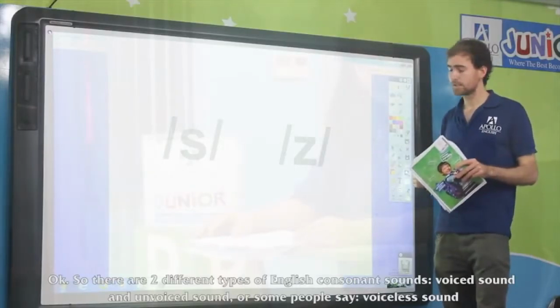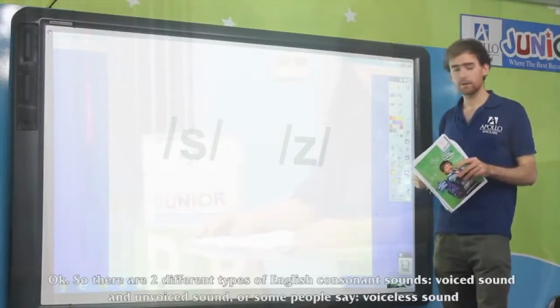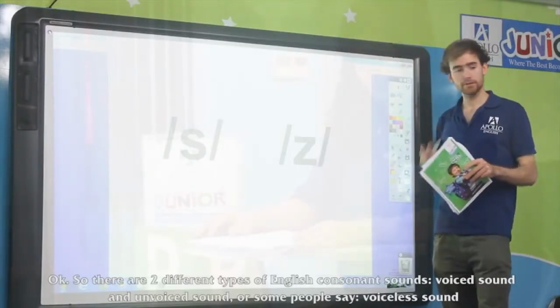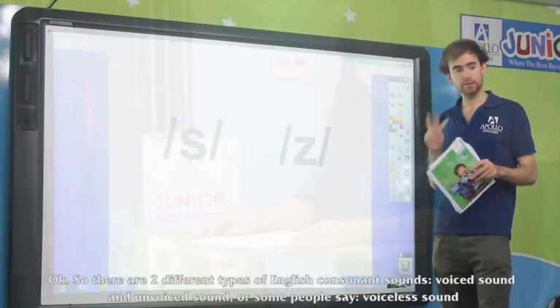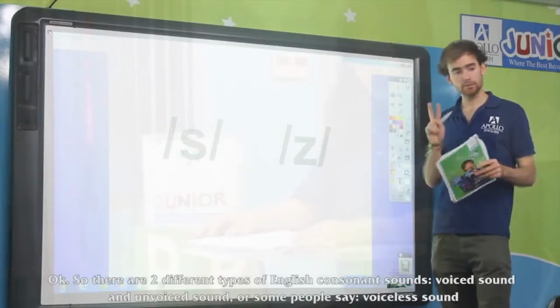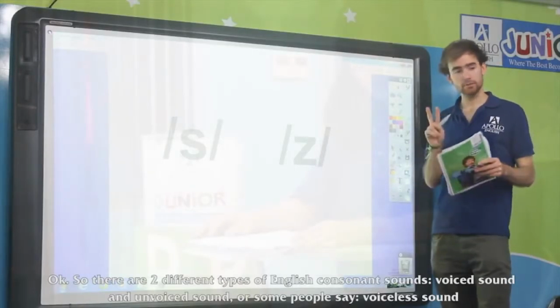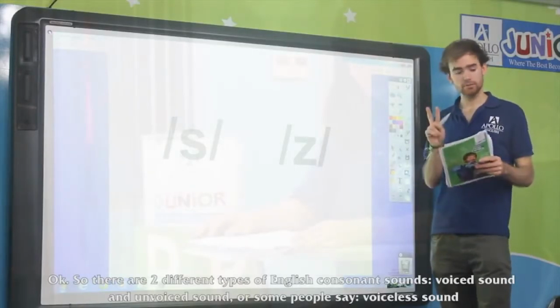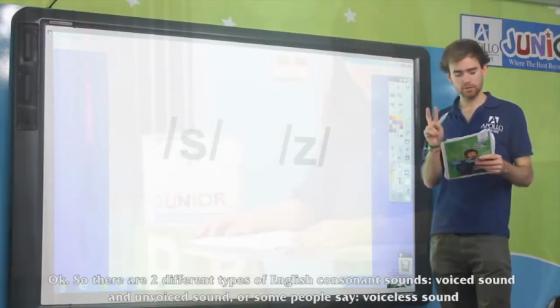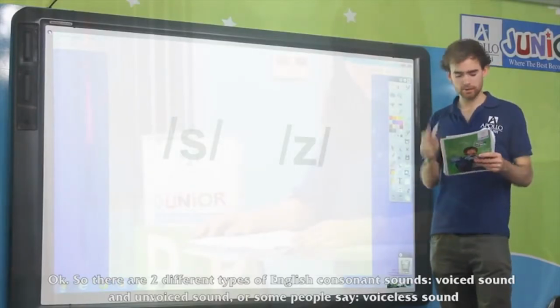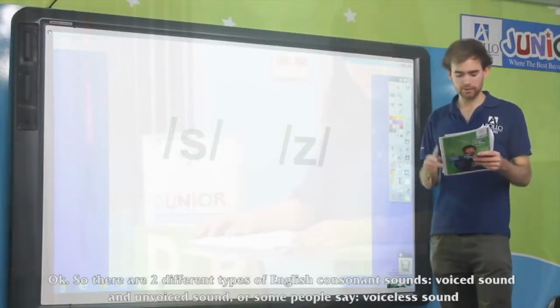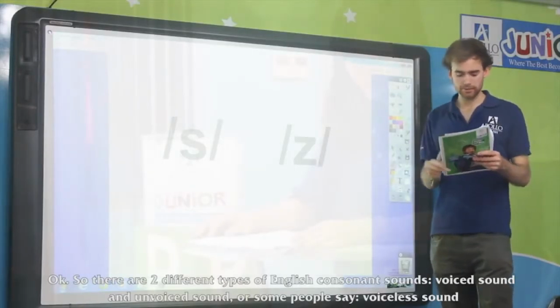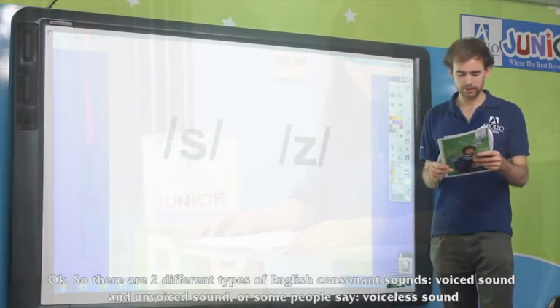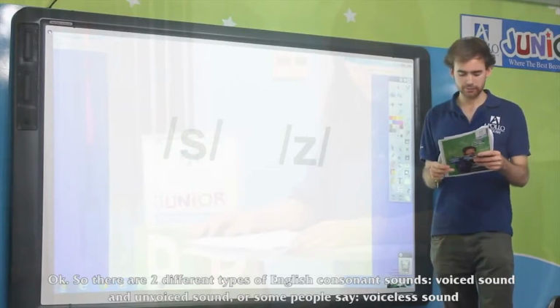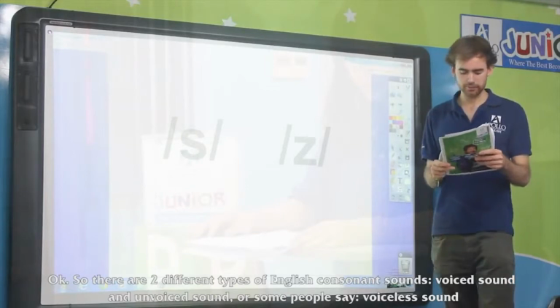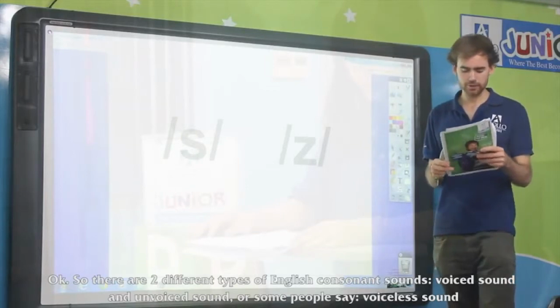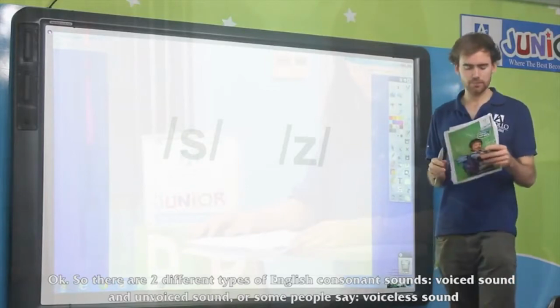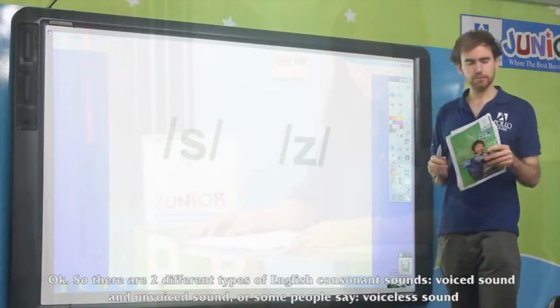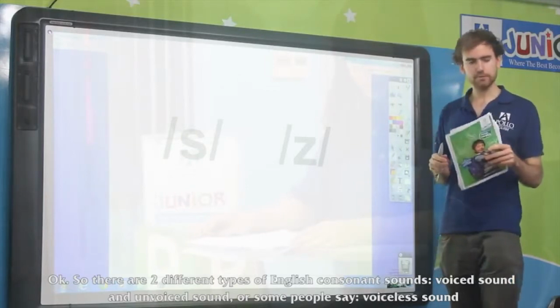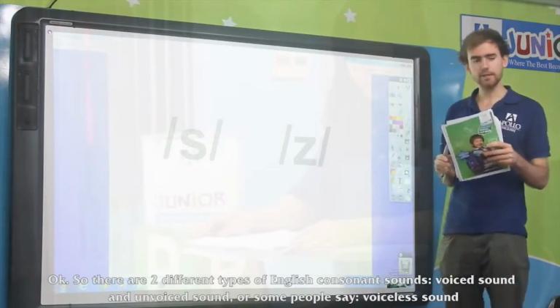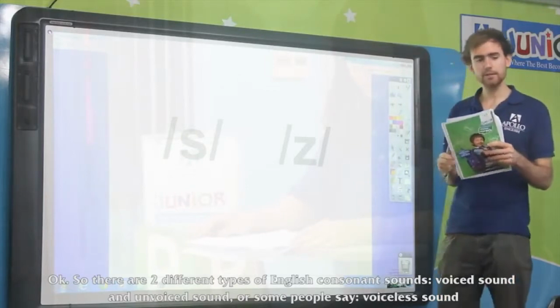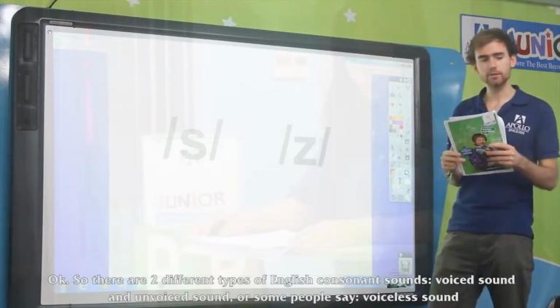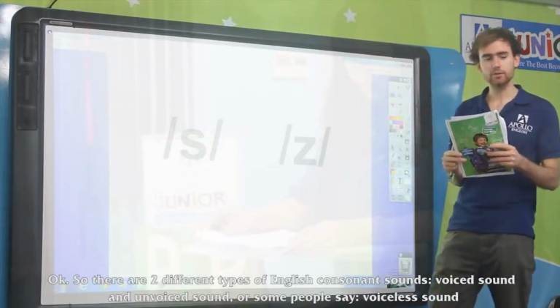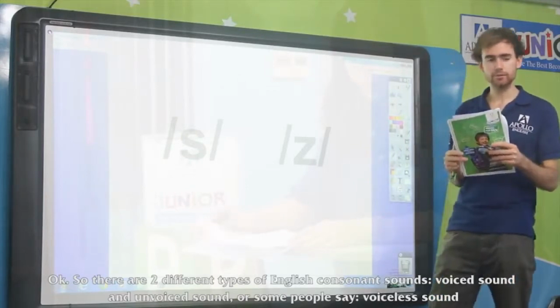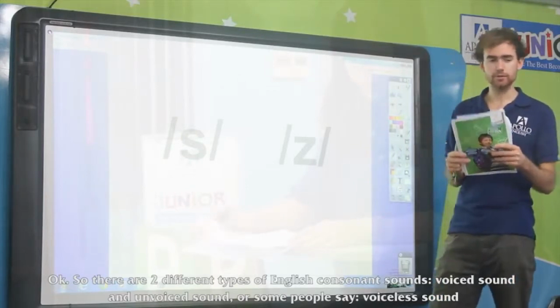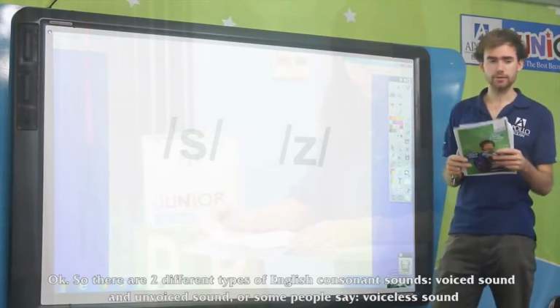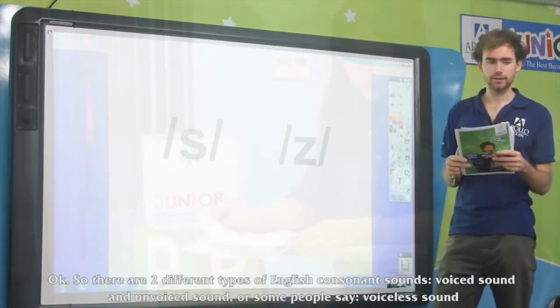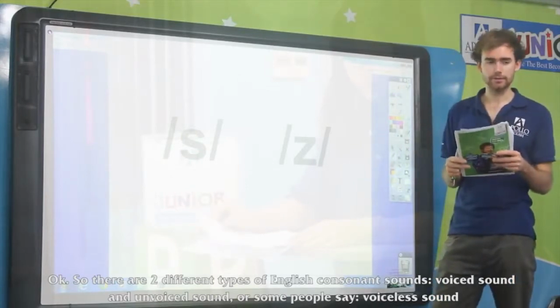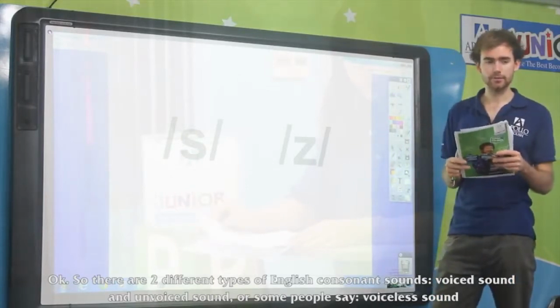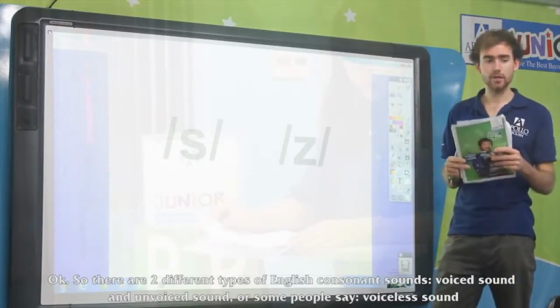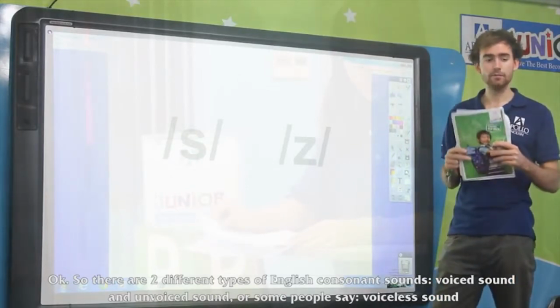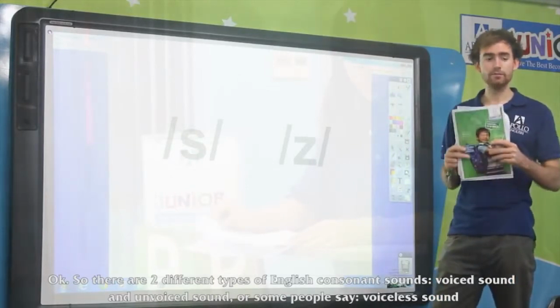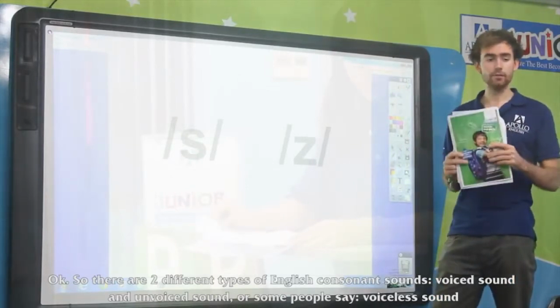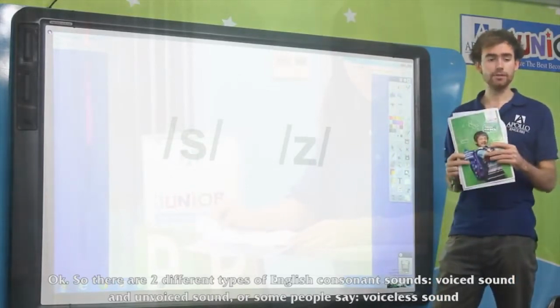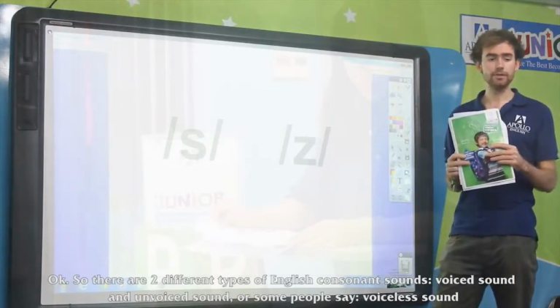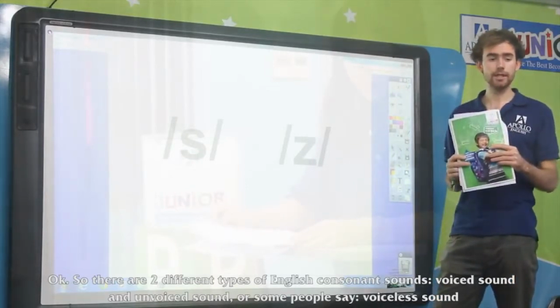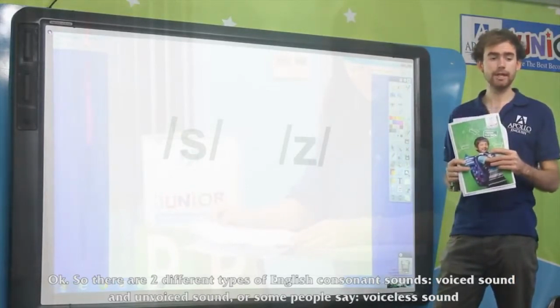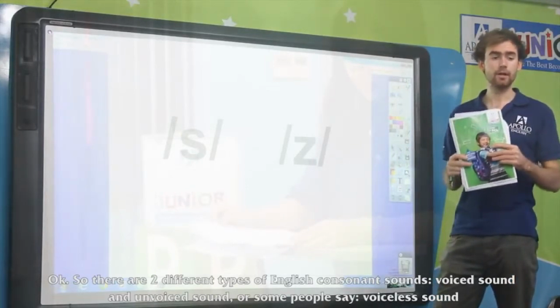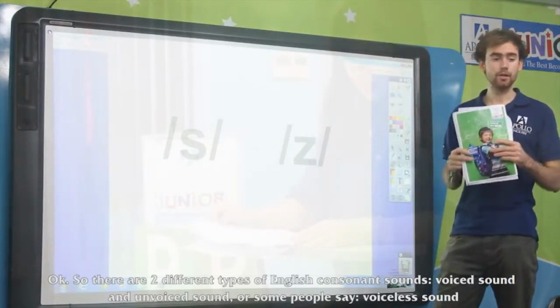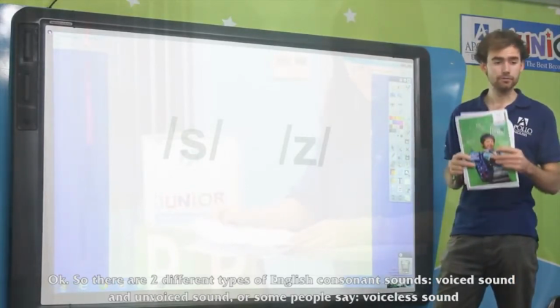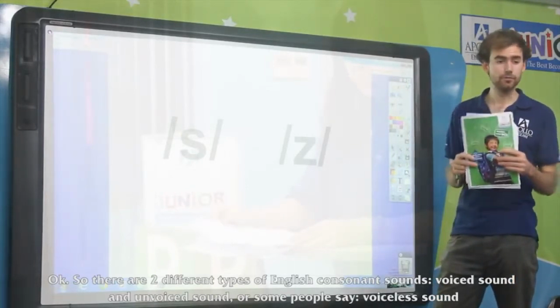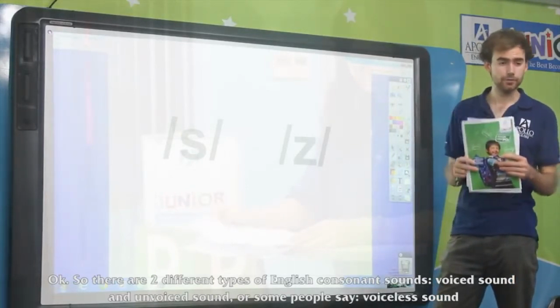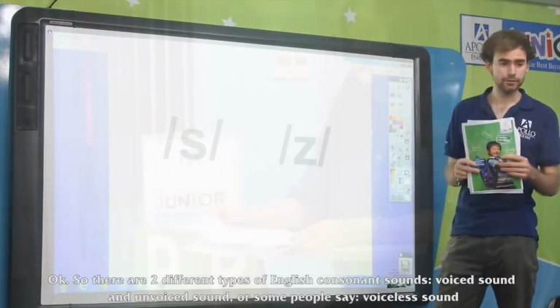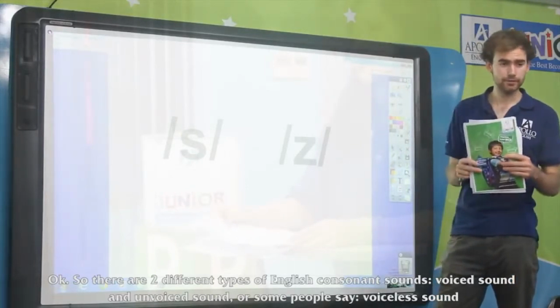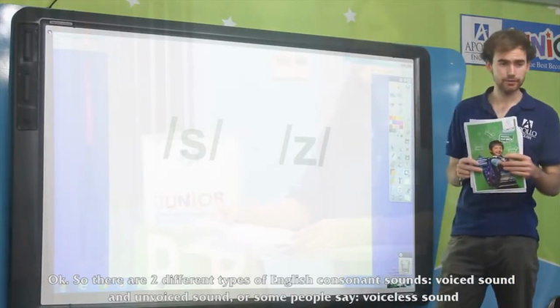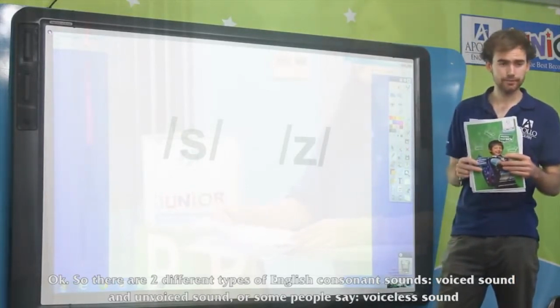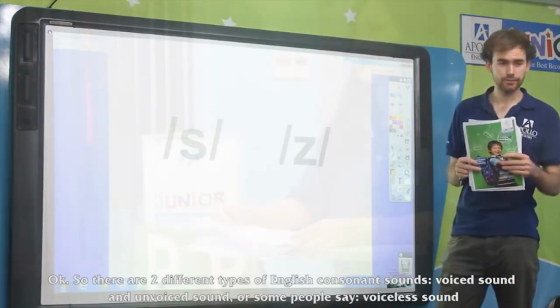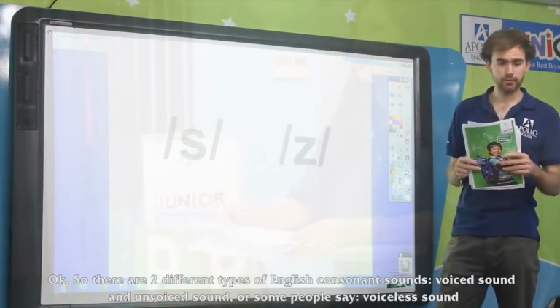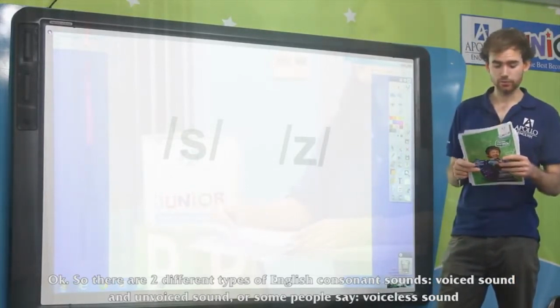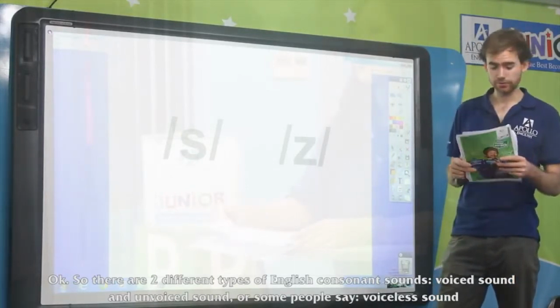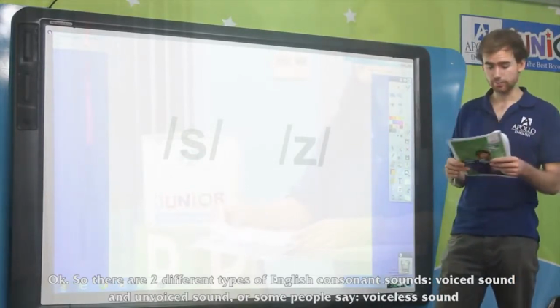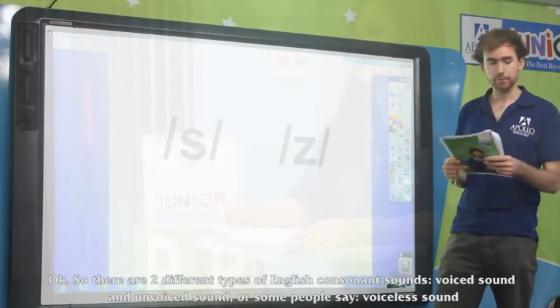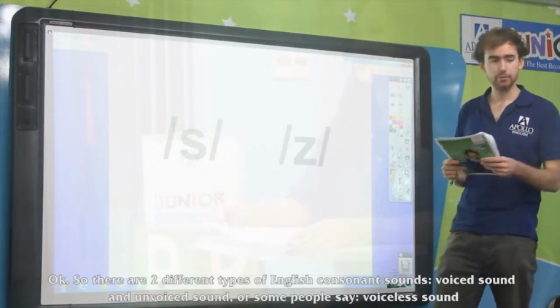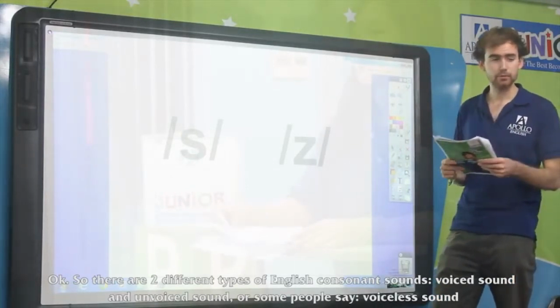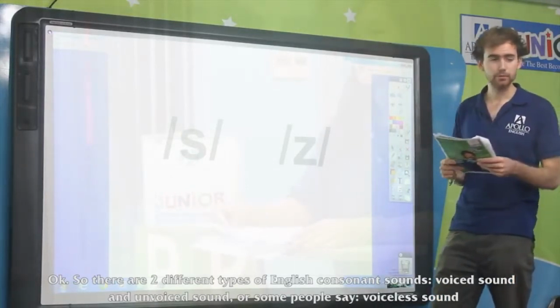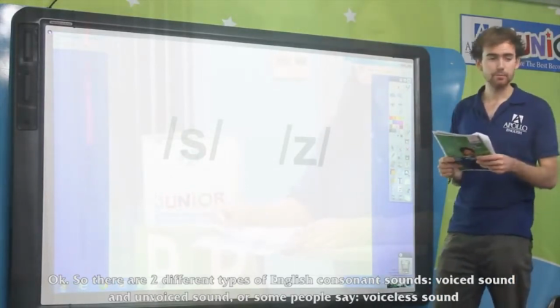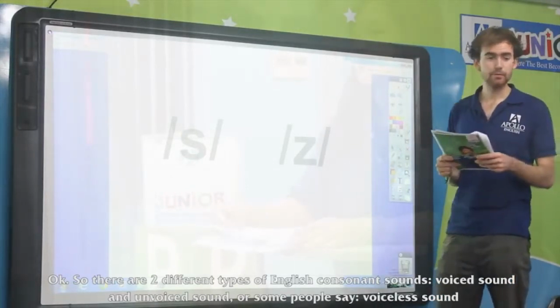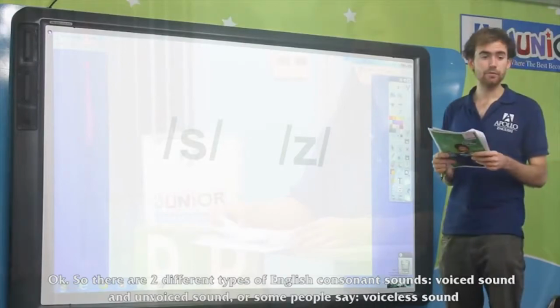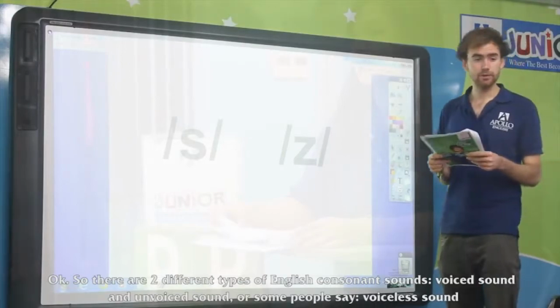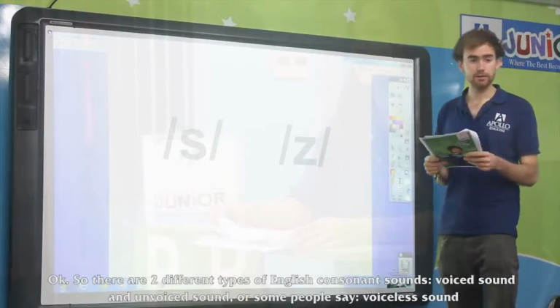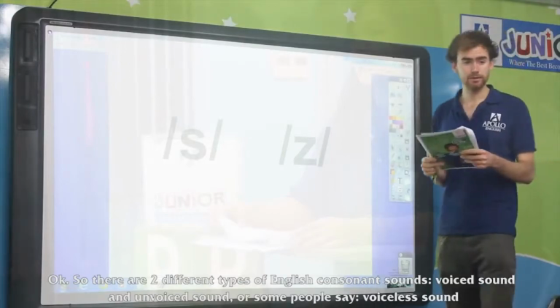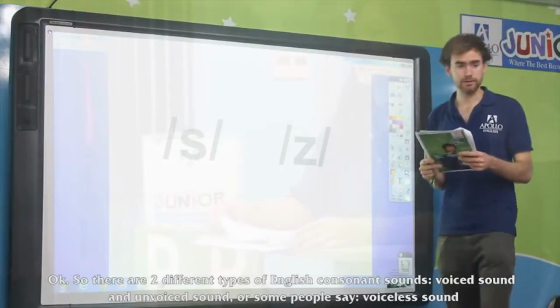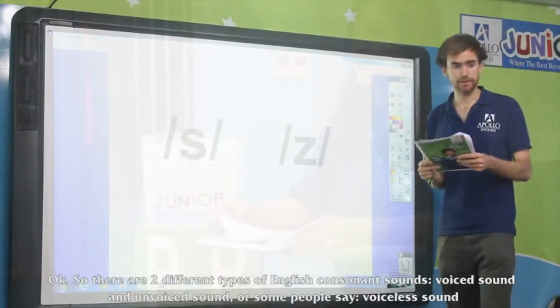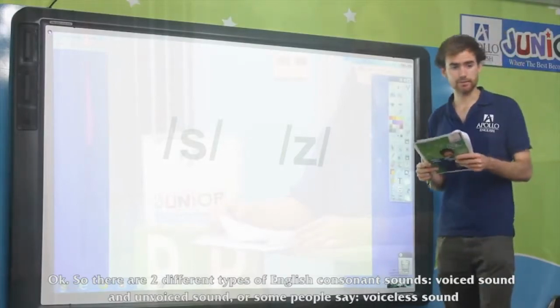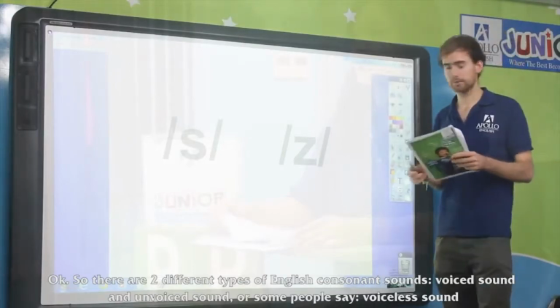So there are two different types of English consonant sounds: voiced and unvoiced. Or as some people call them, voiceless sounds.